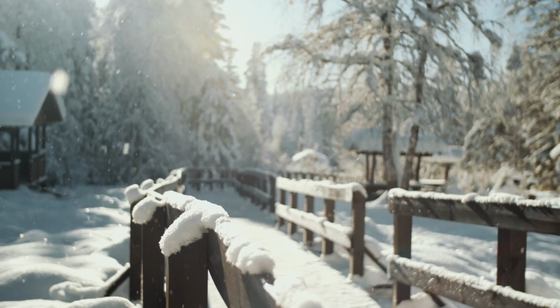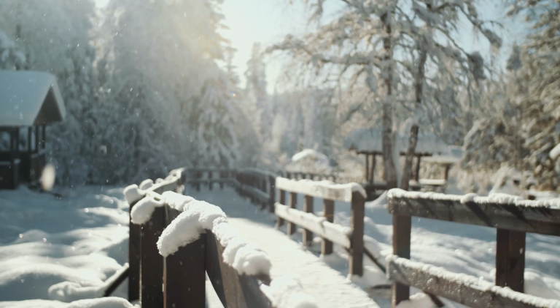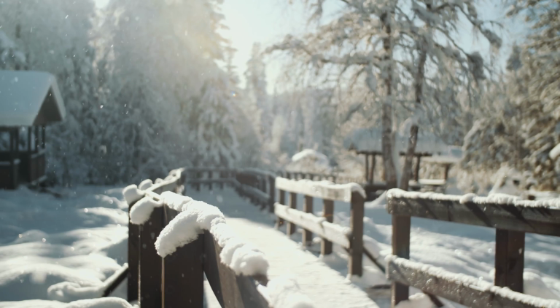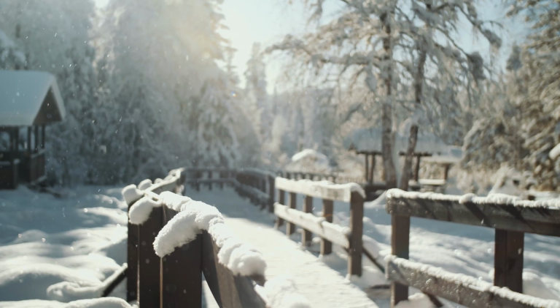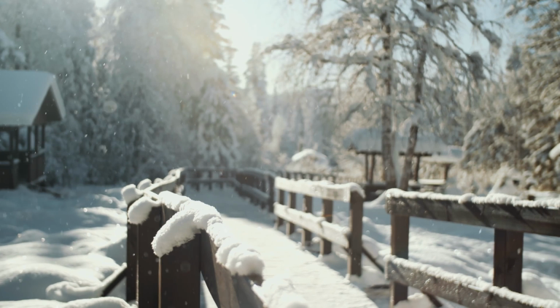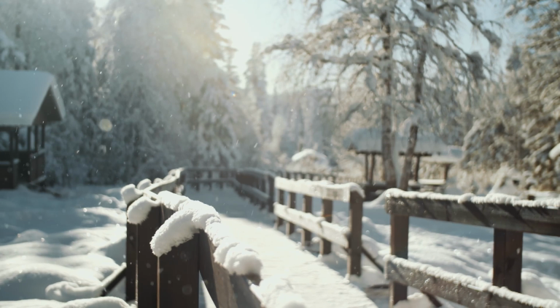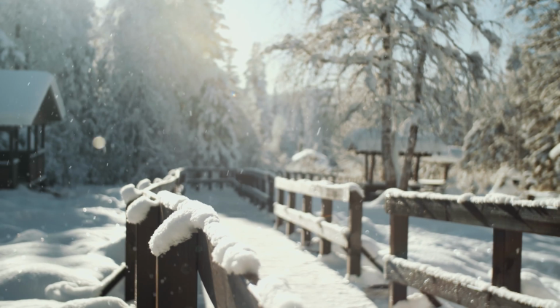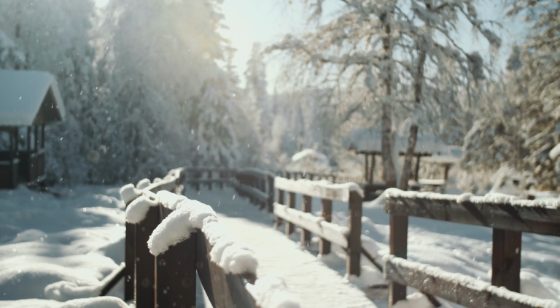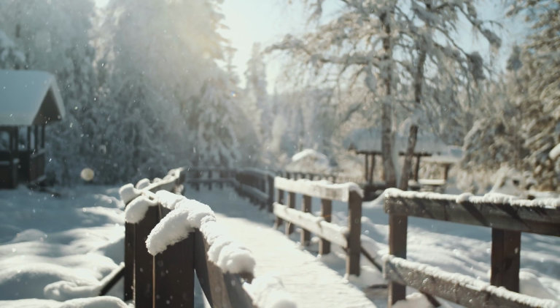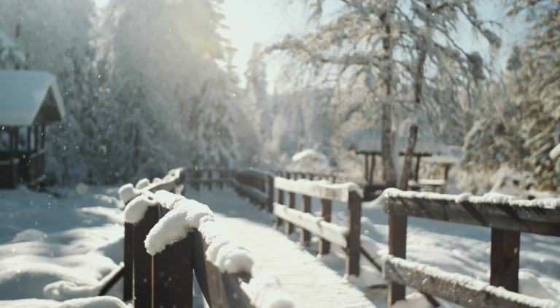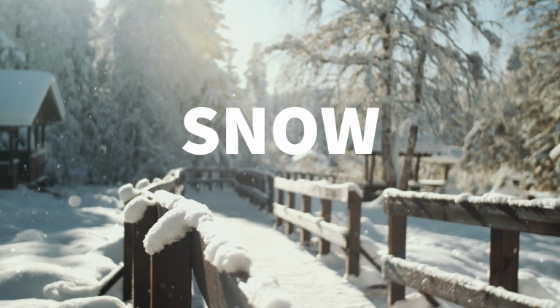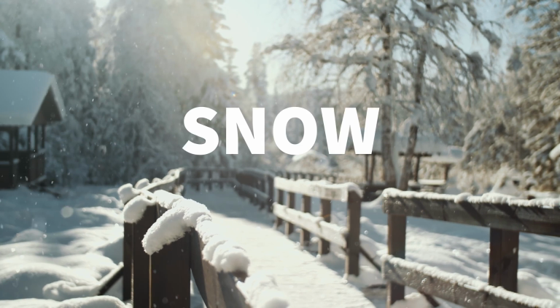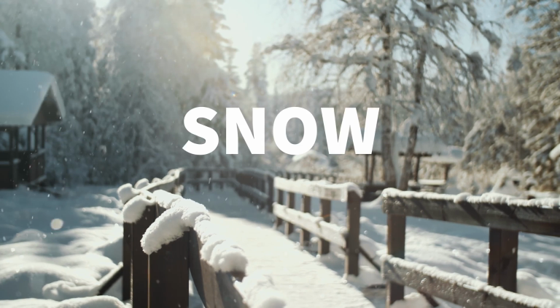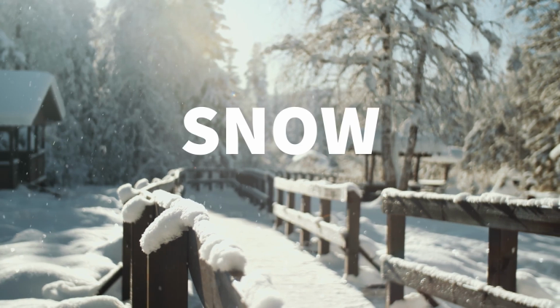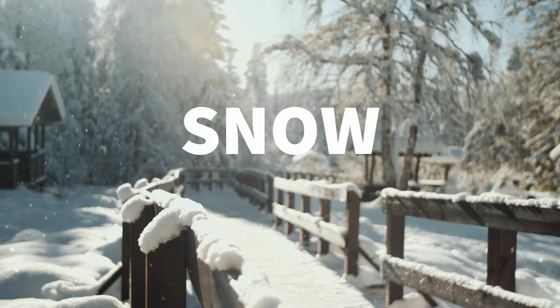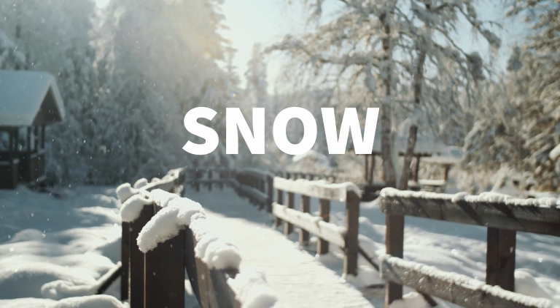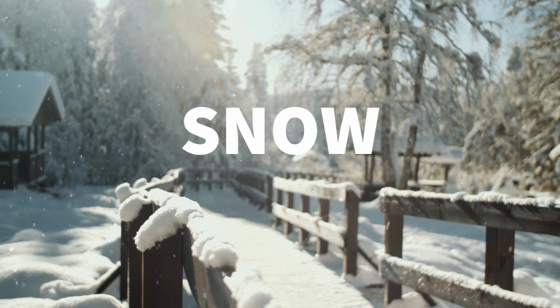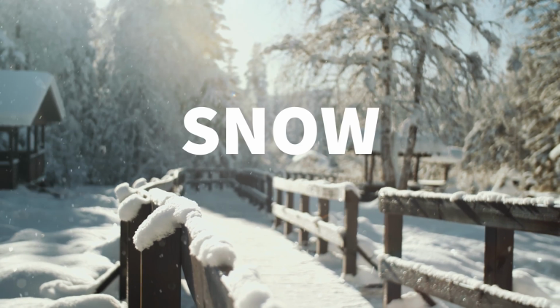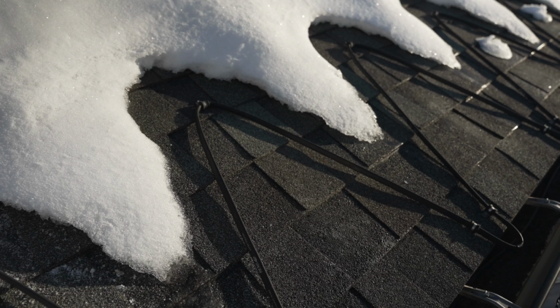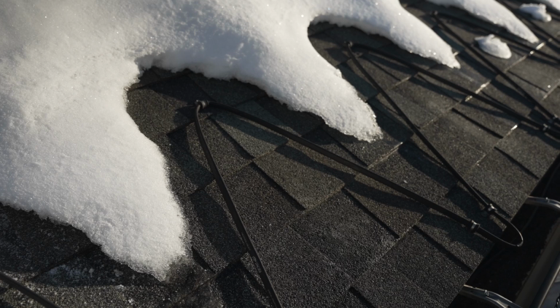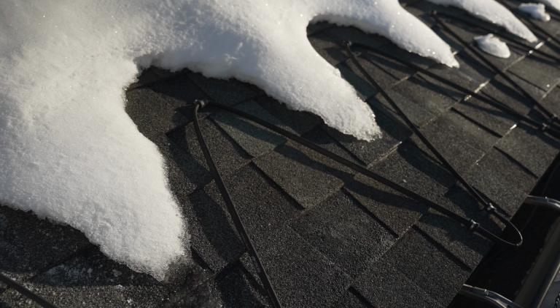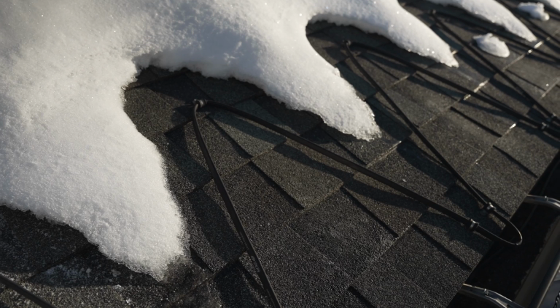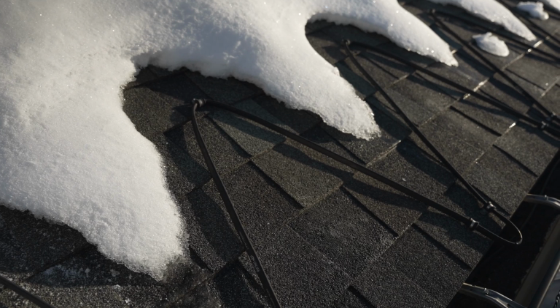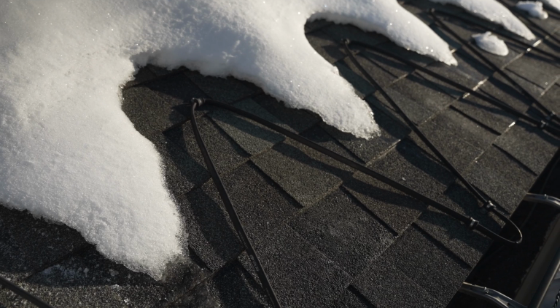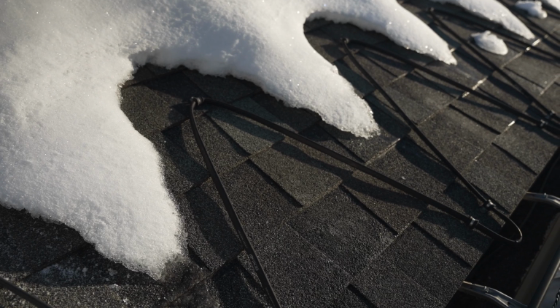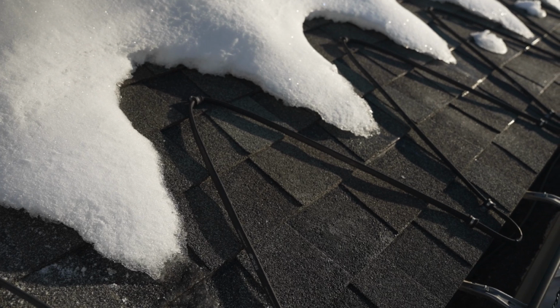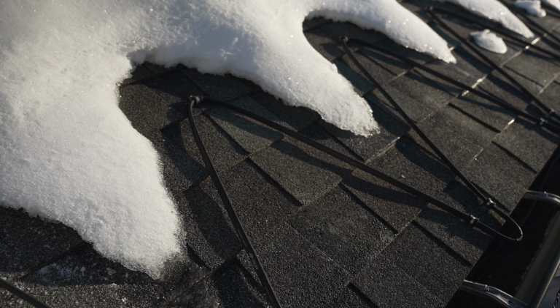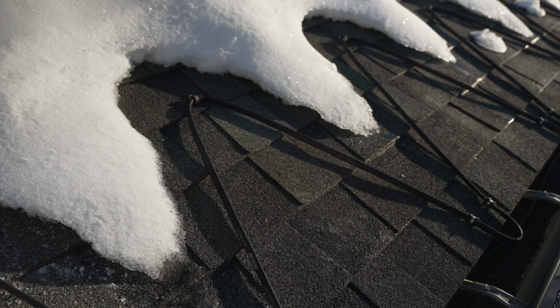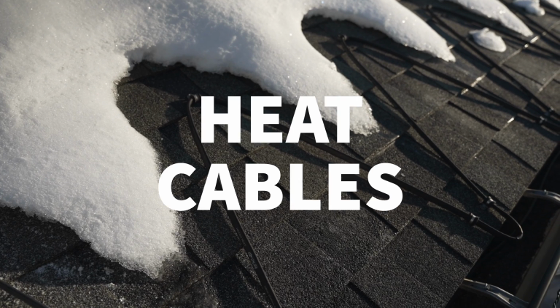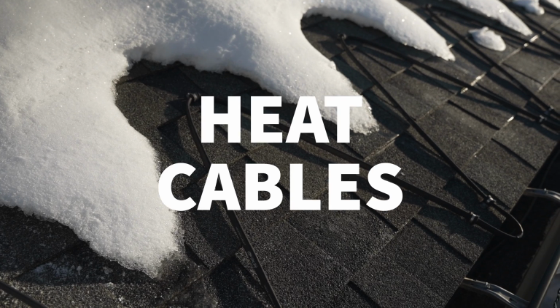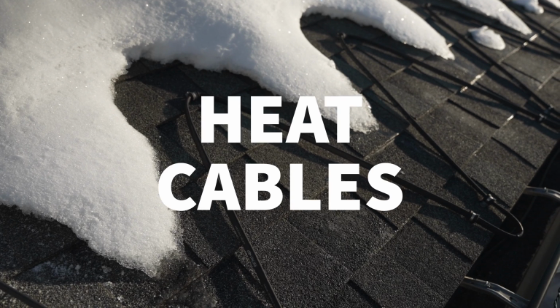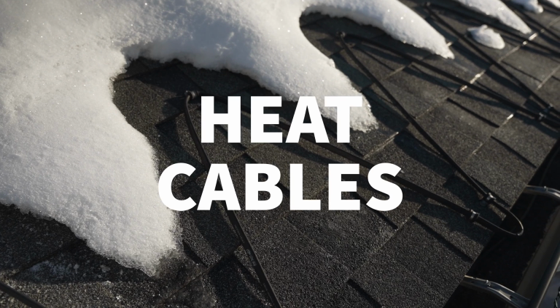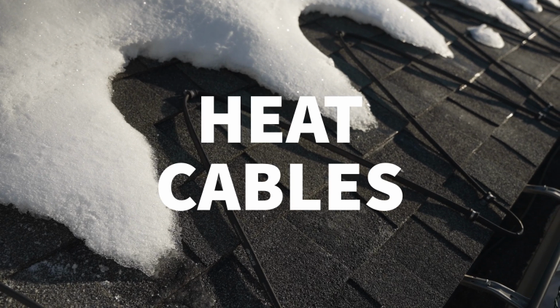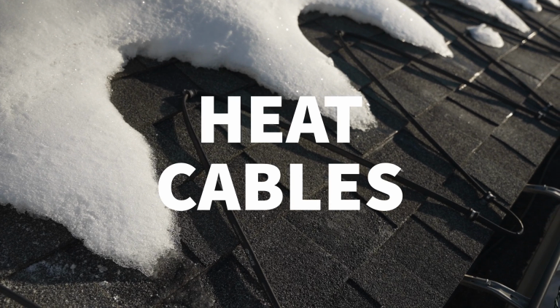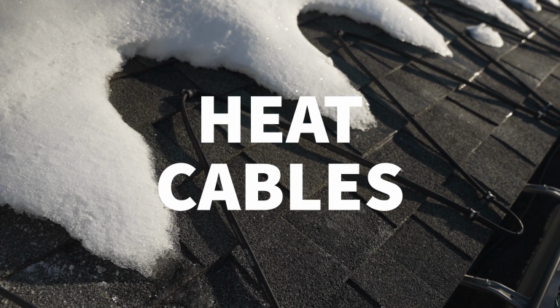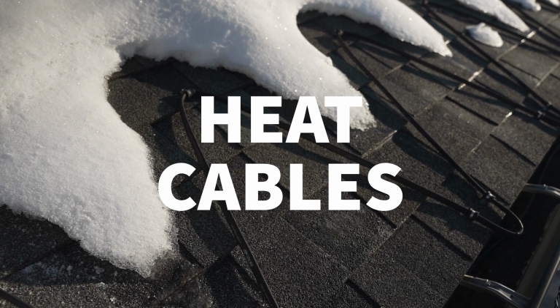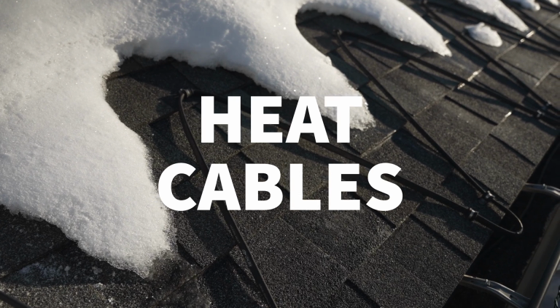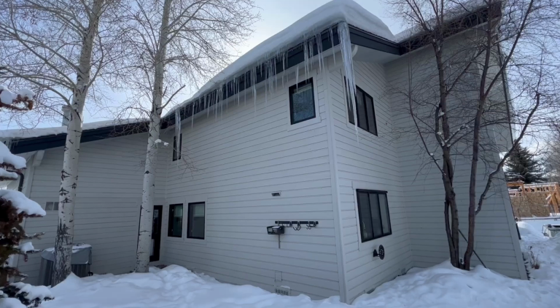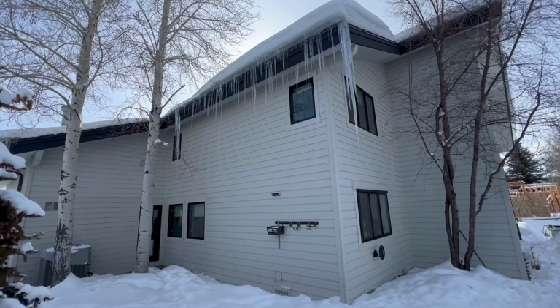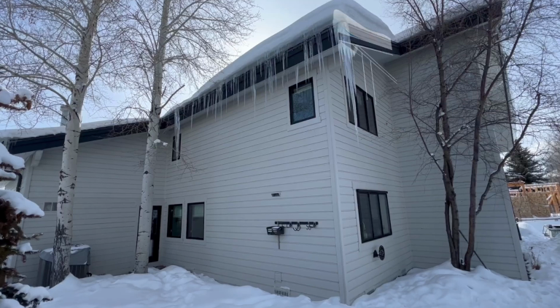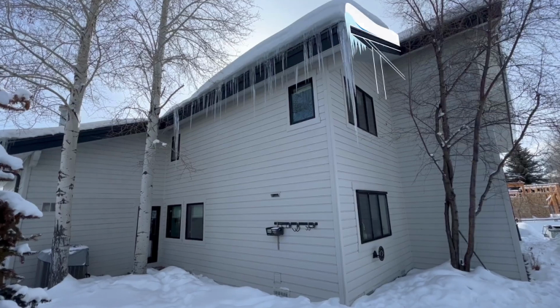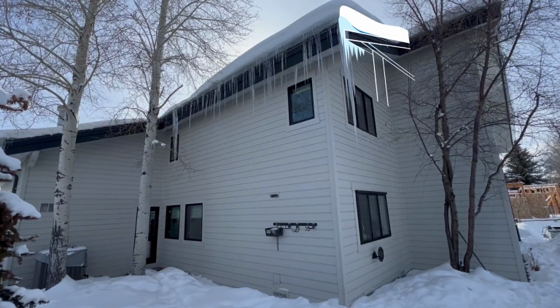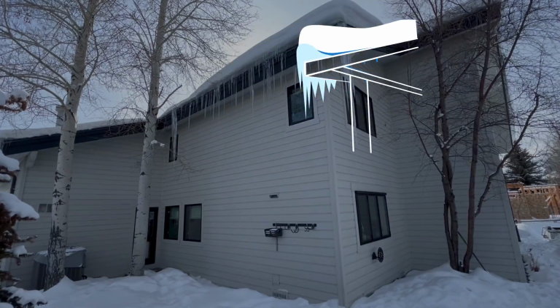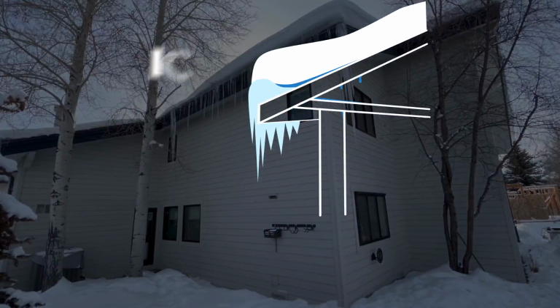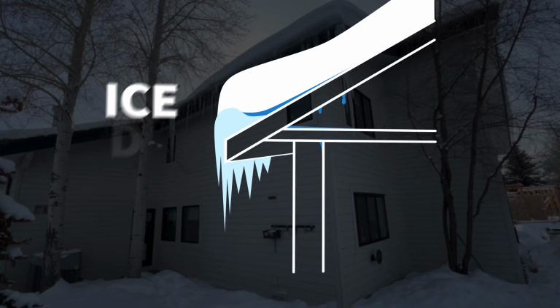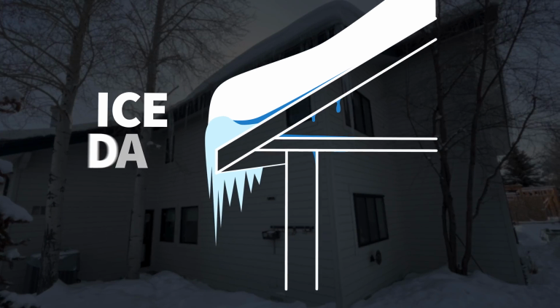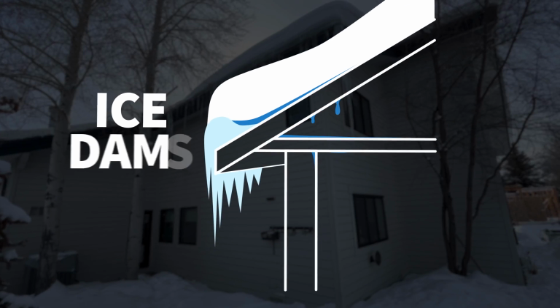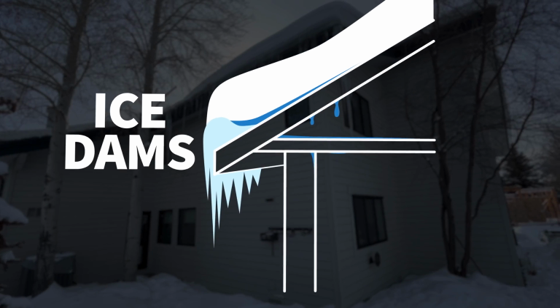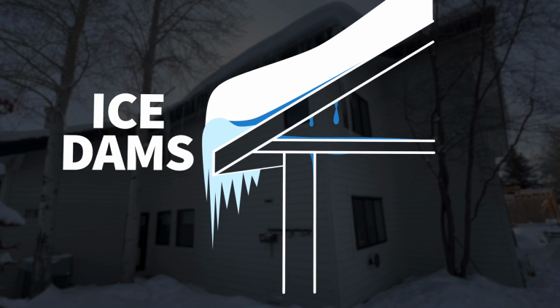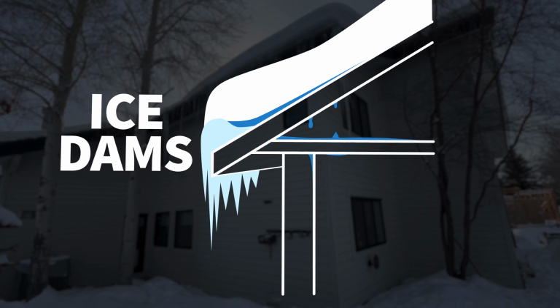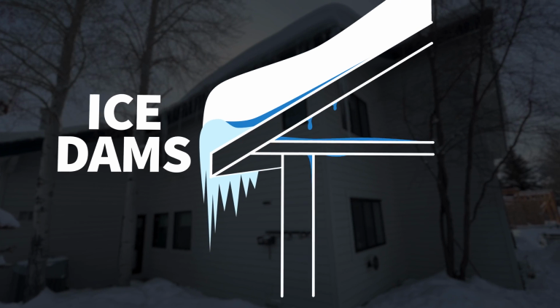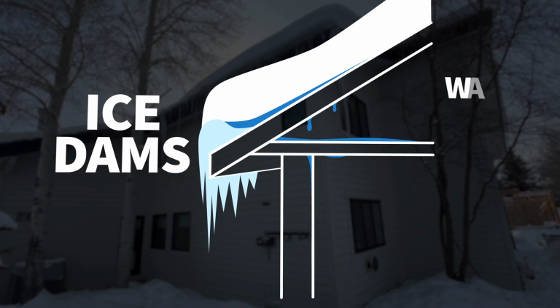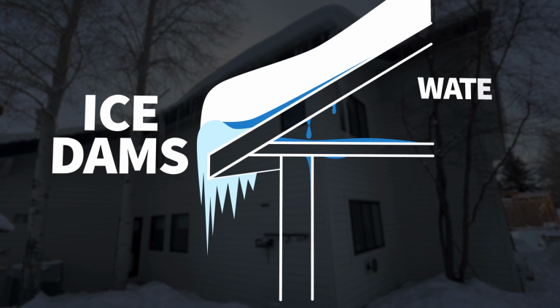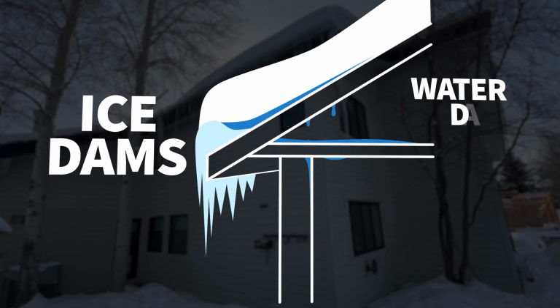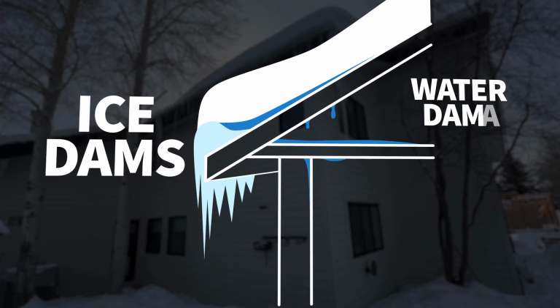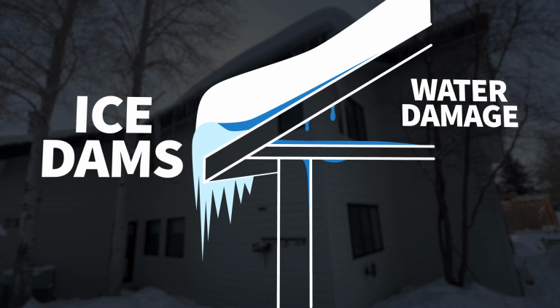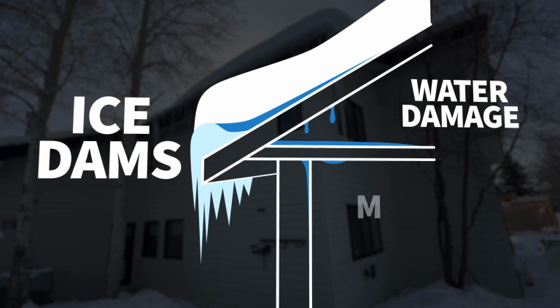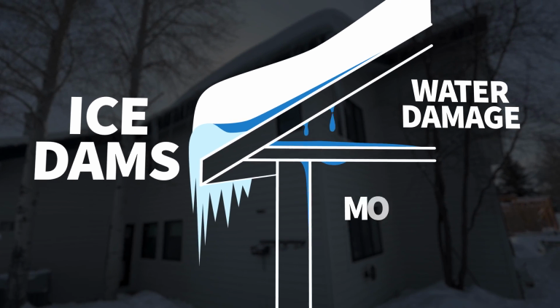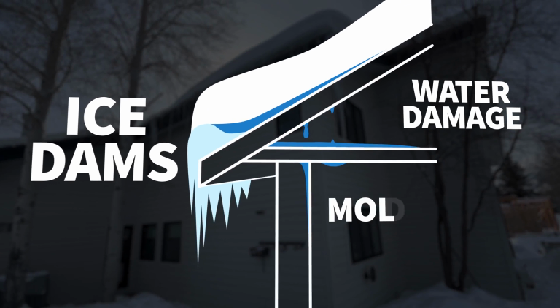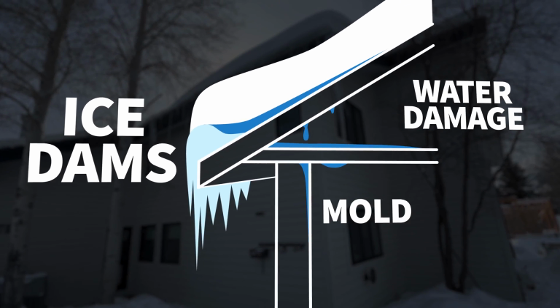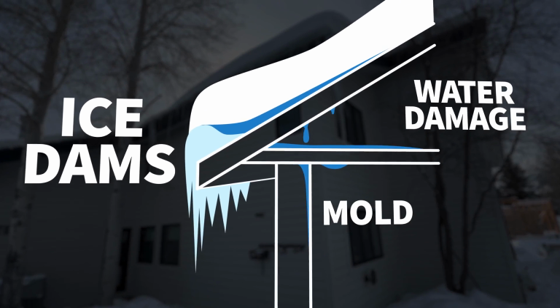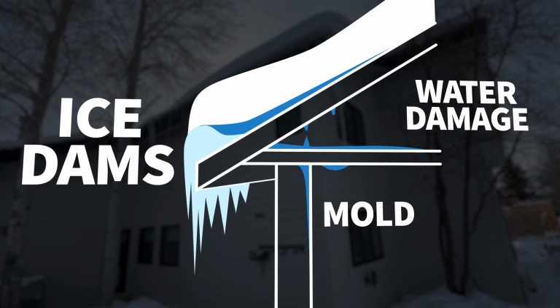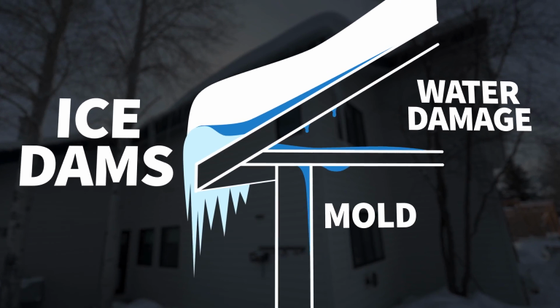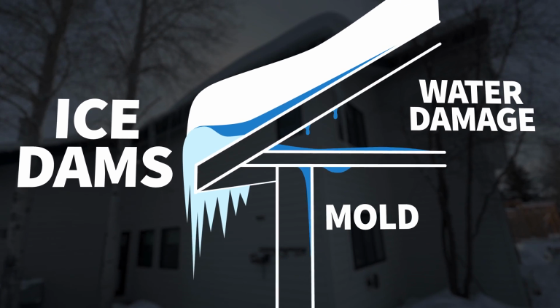If you live anywhere with this, then you probably use these to avoid this. Yeah, that'd be bad.